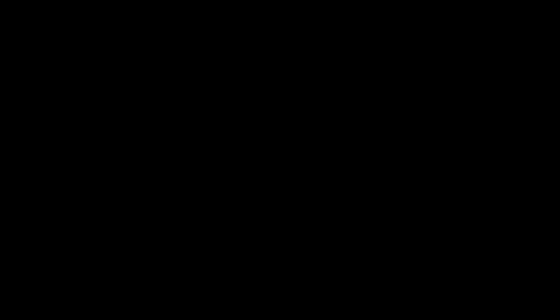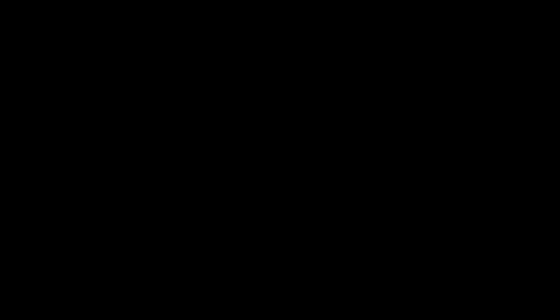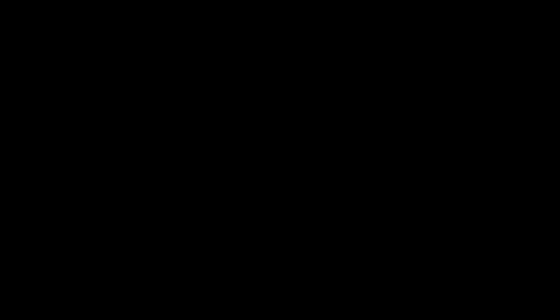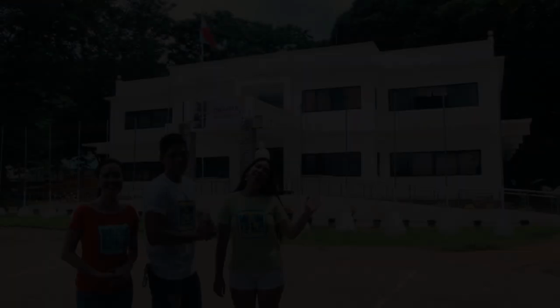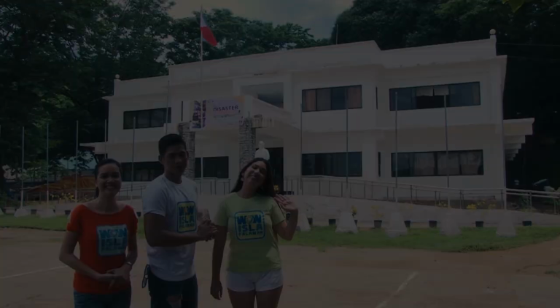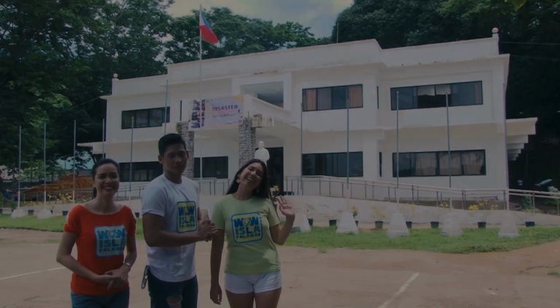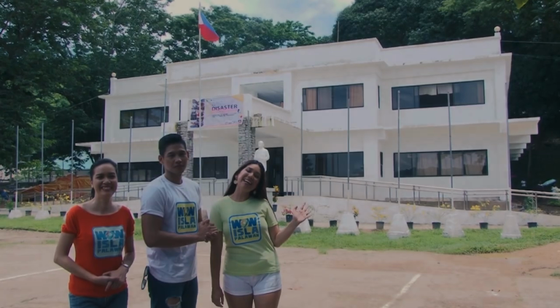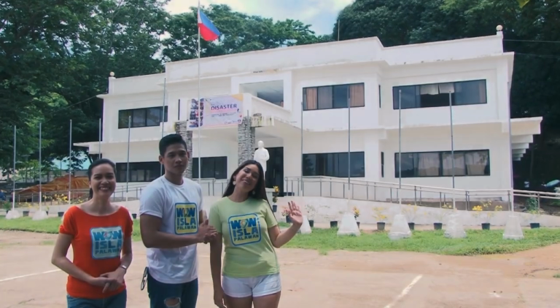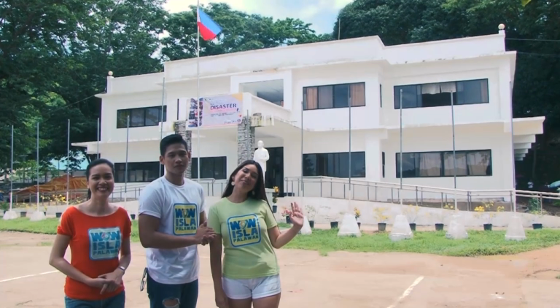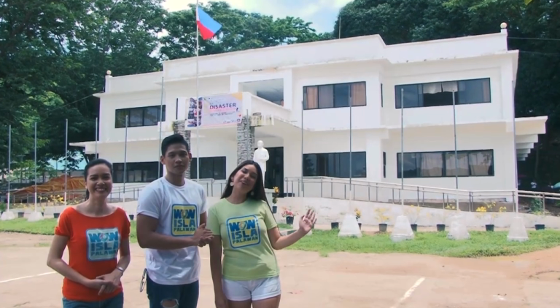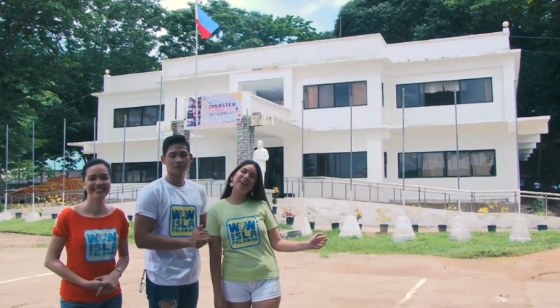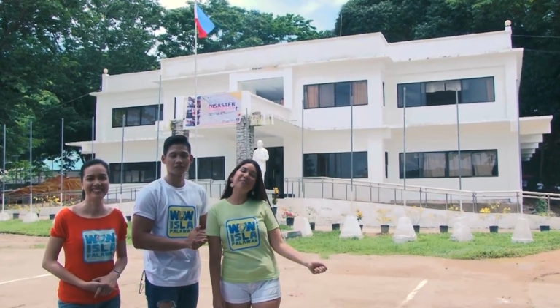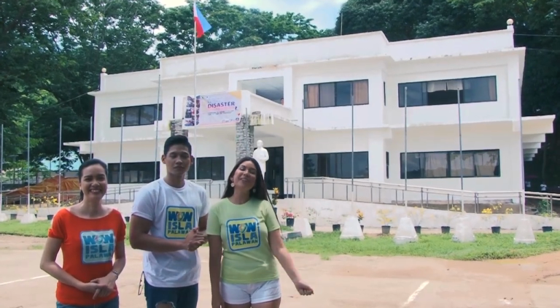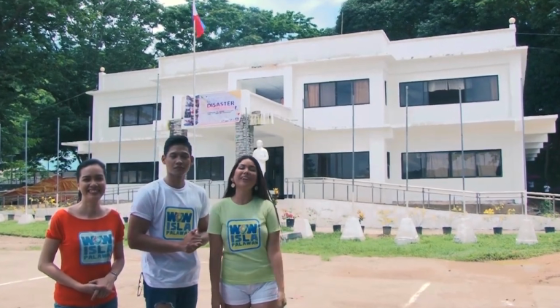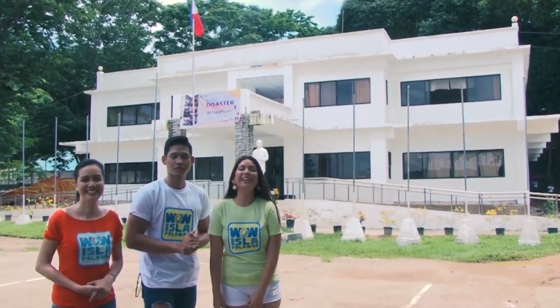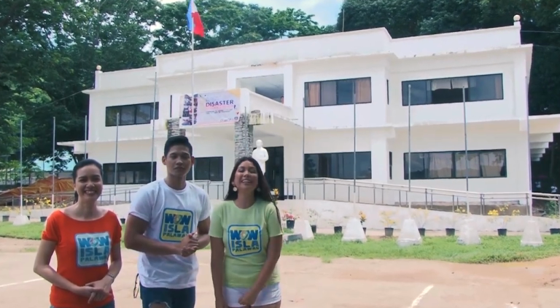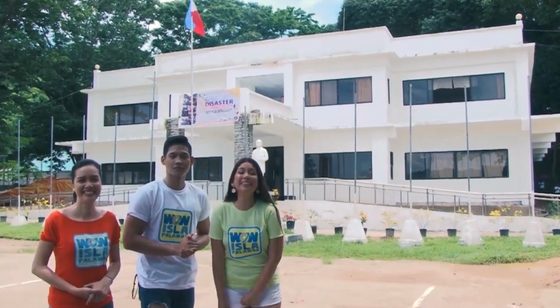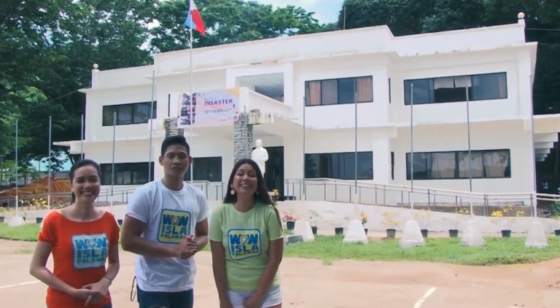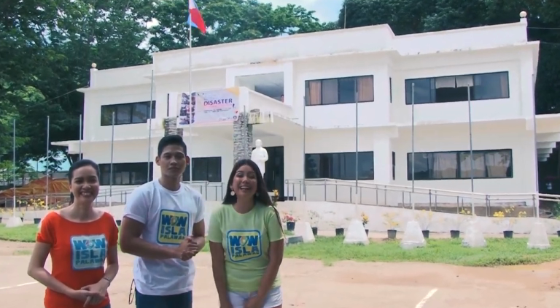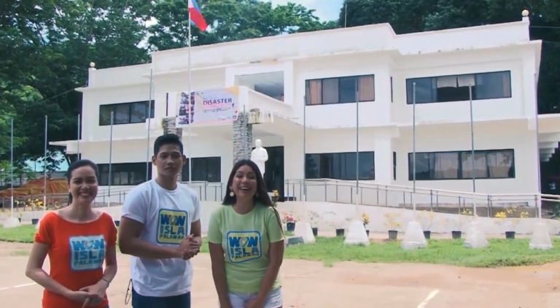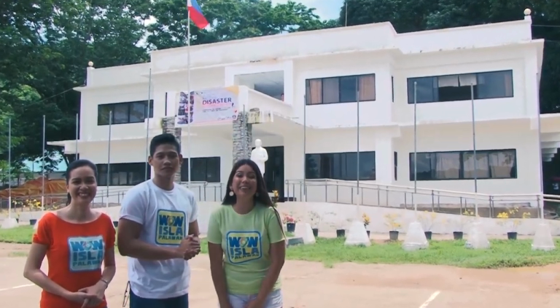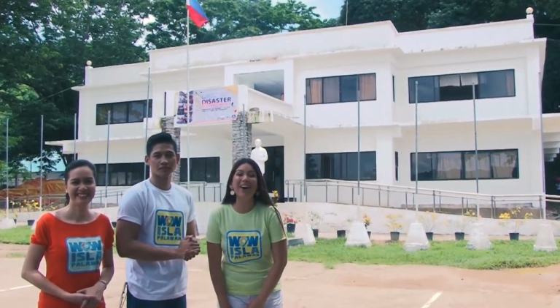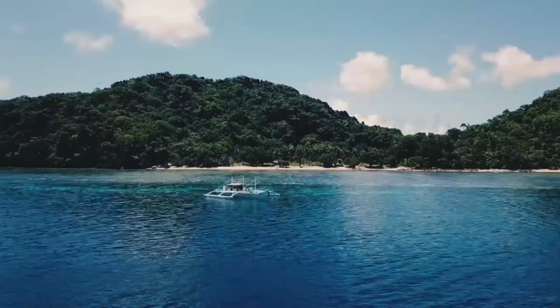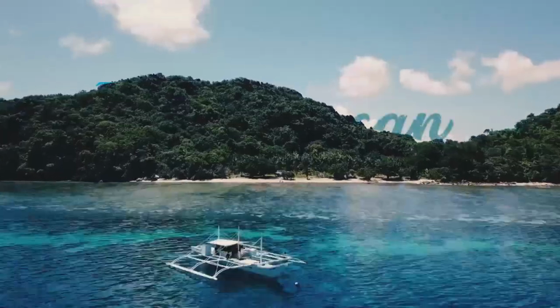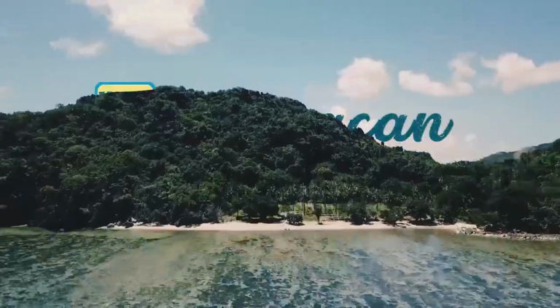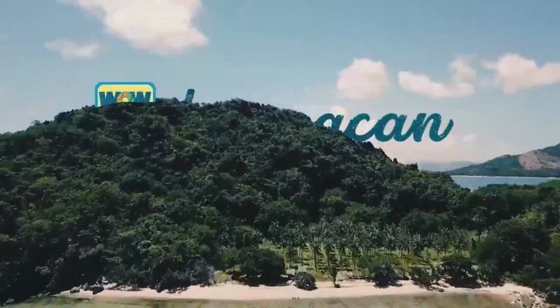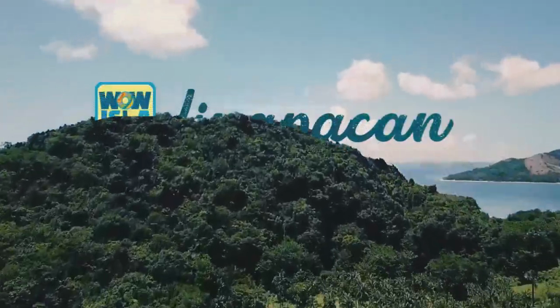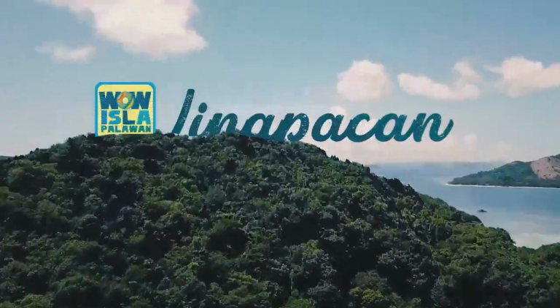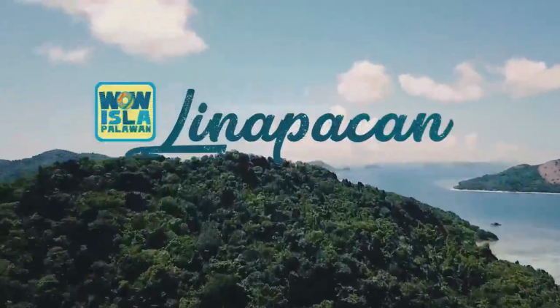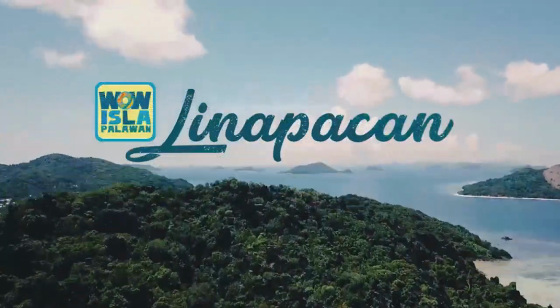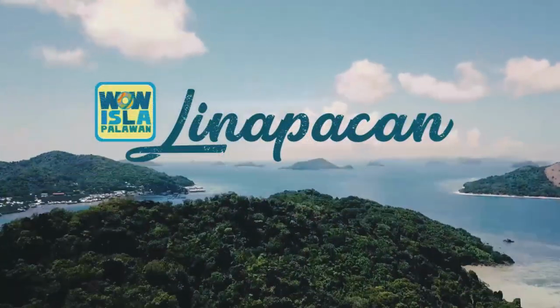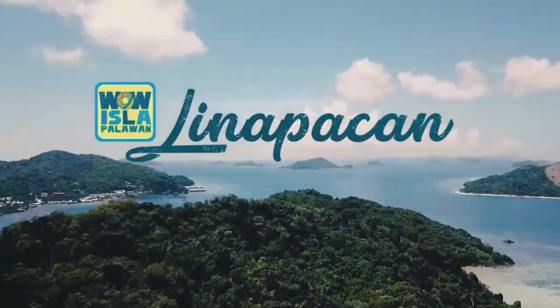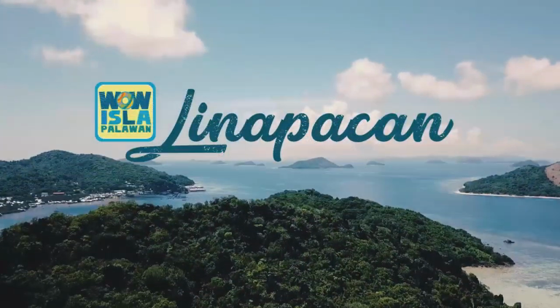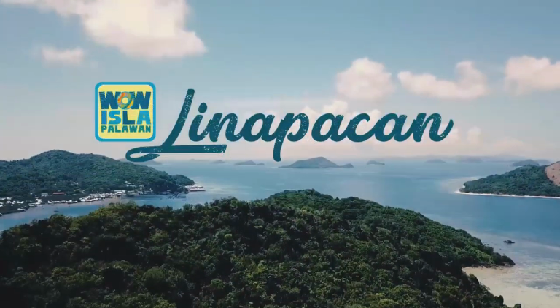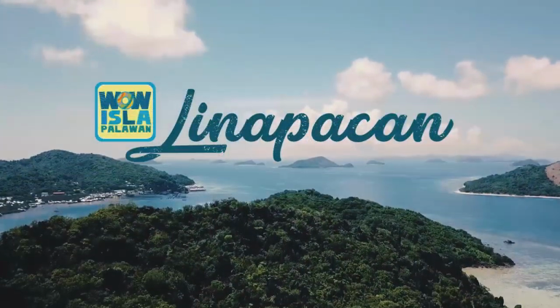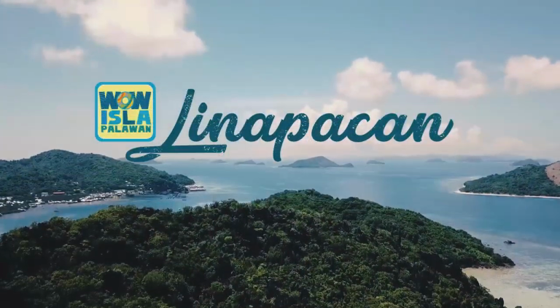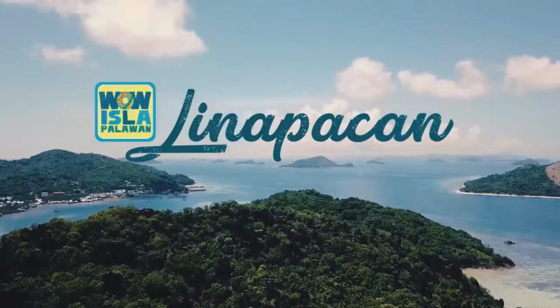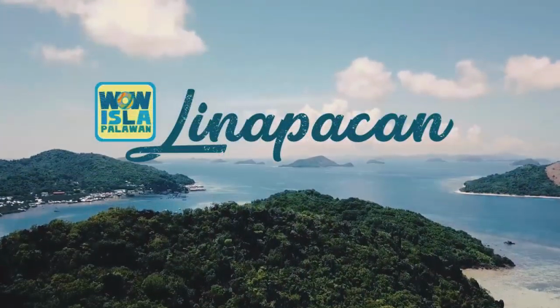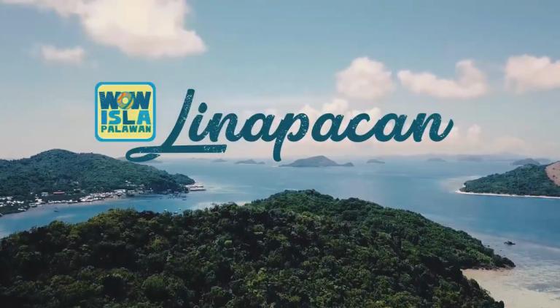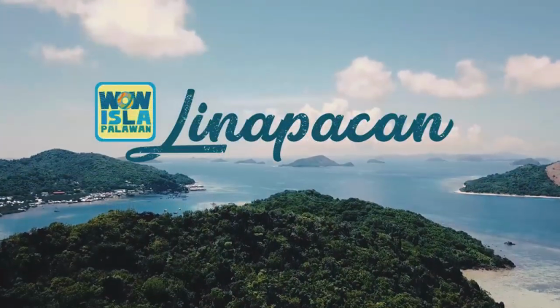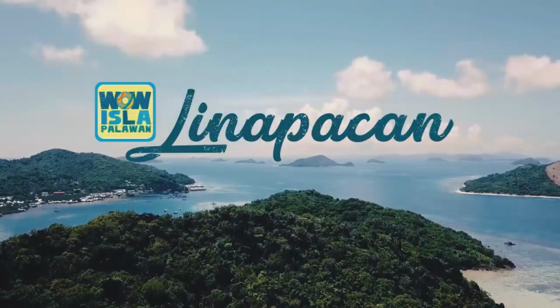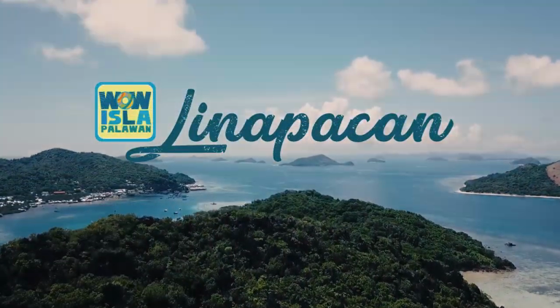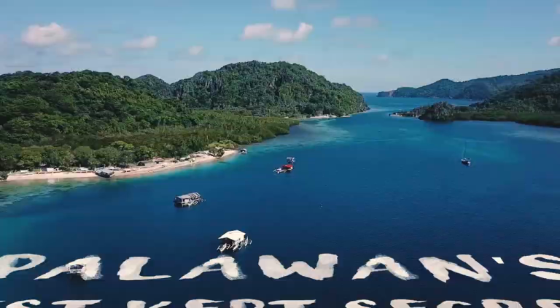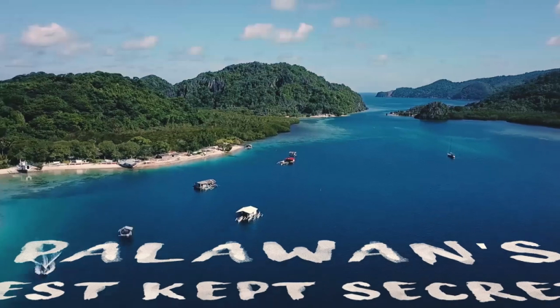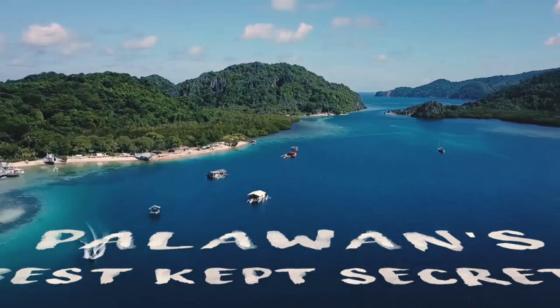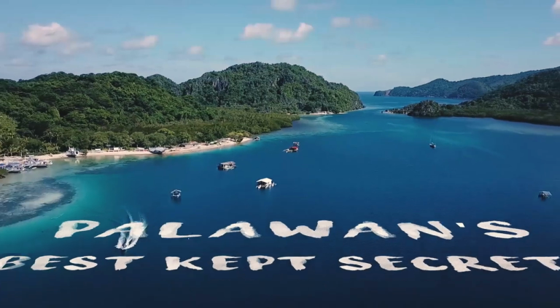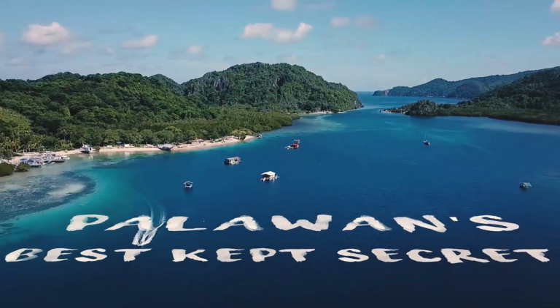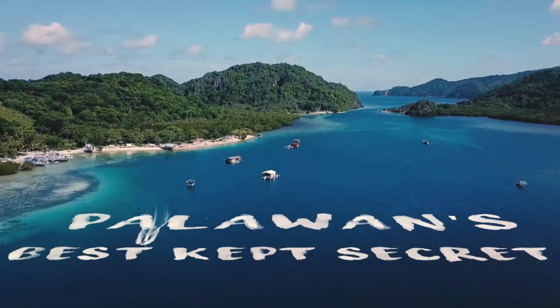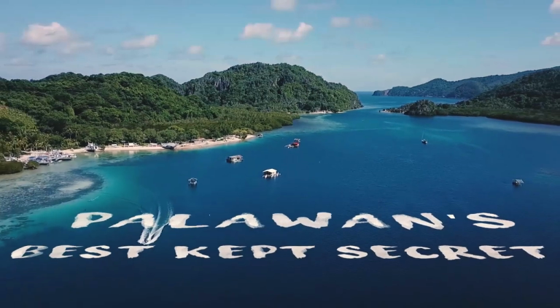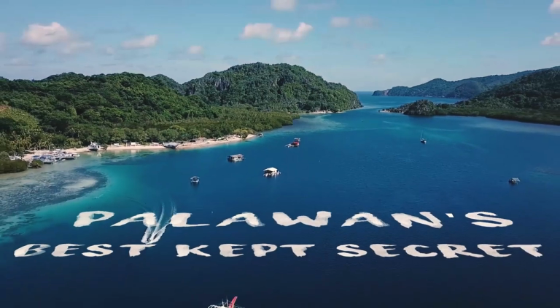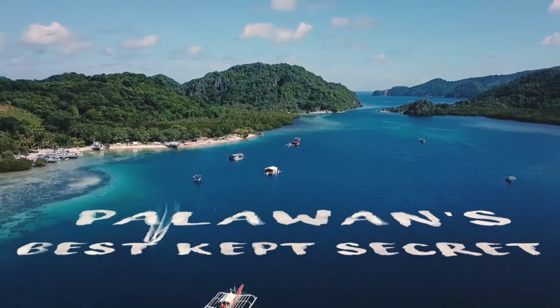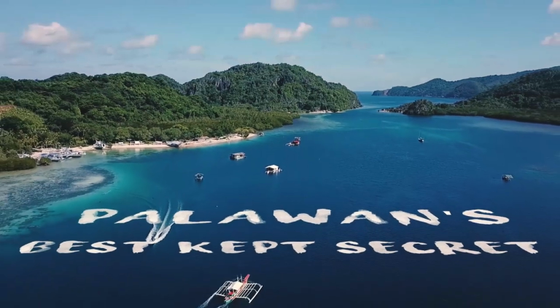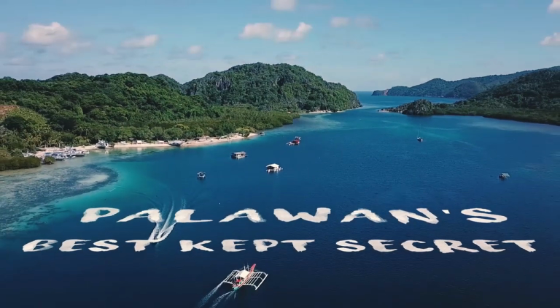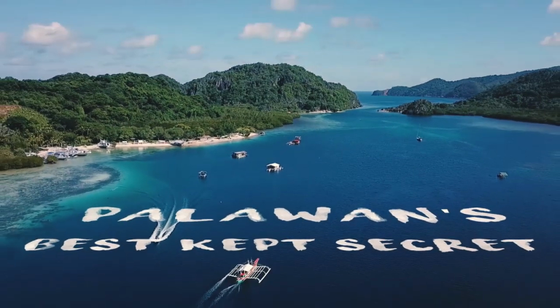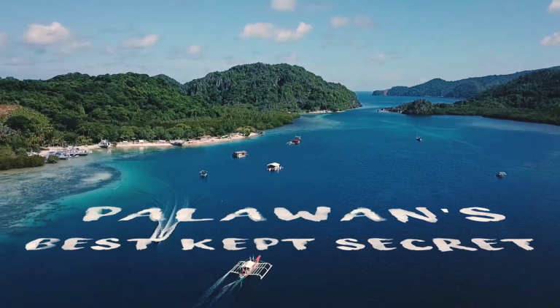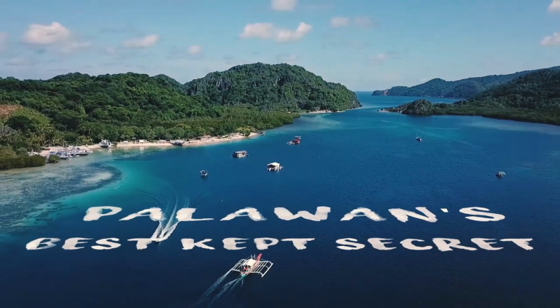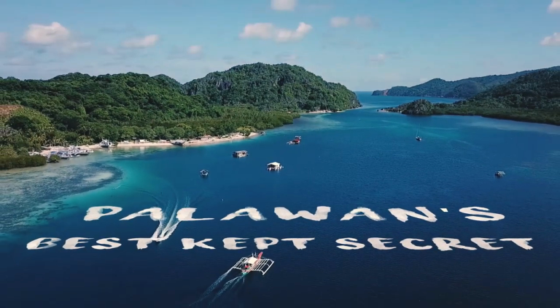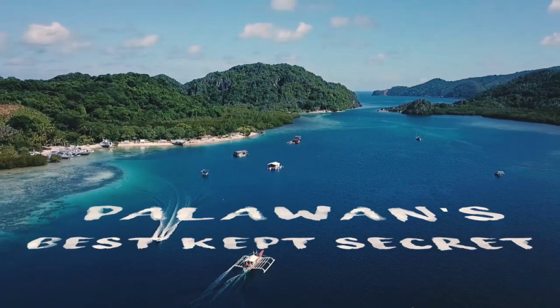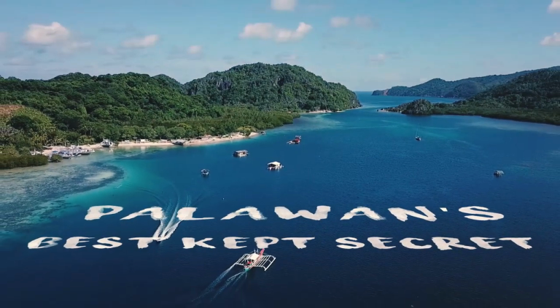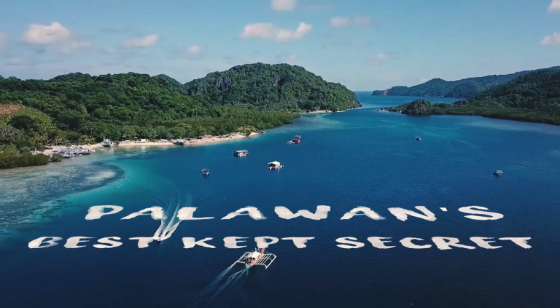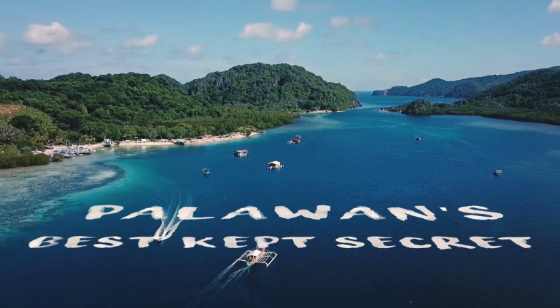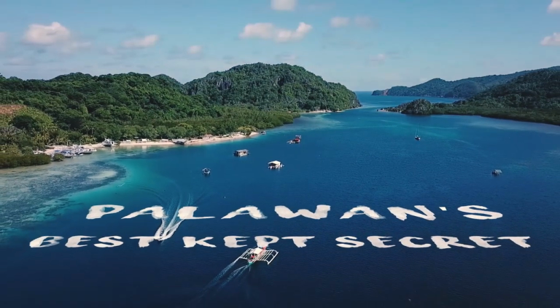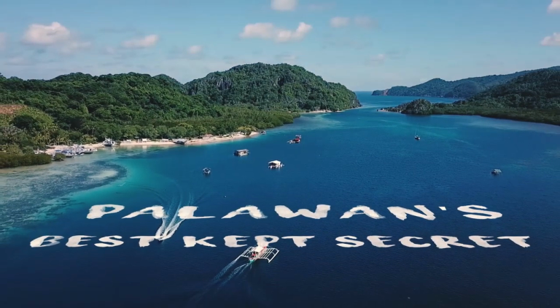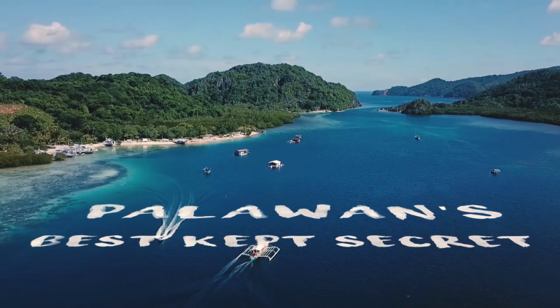Good day everyone! We are in the town of Linapakan, which I may say is Palawan's best kept secret.